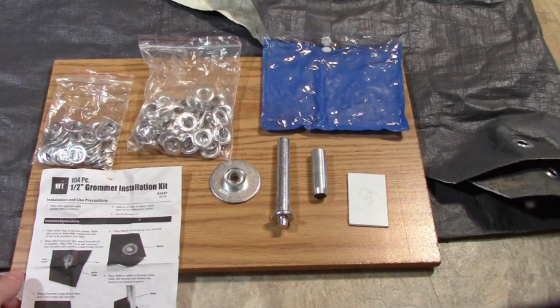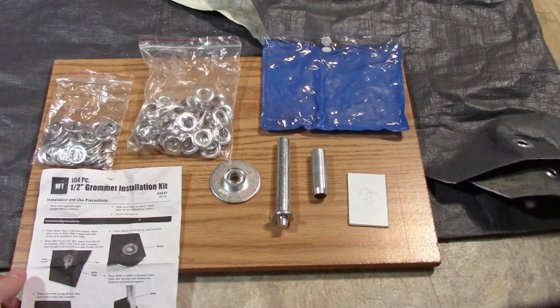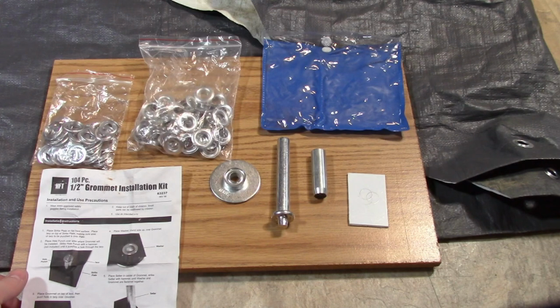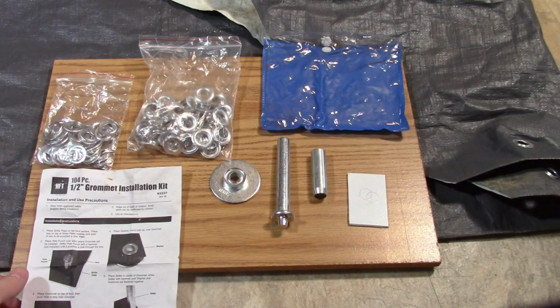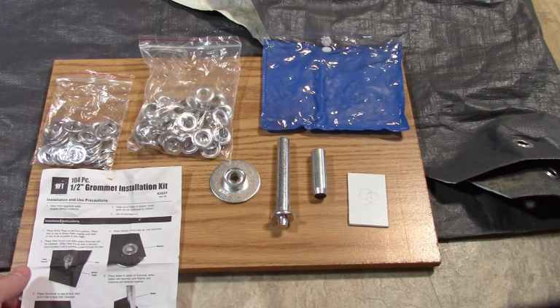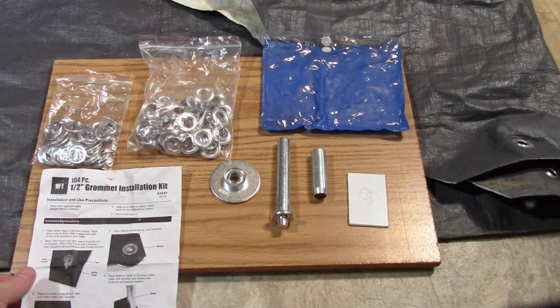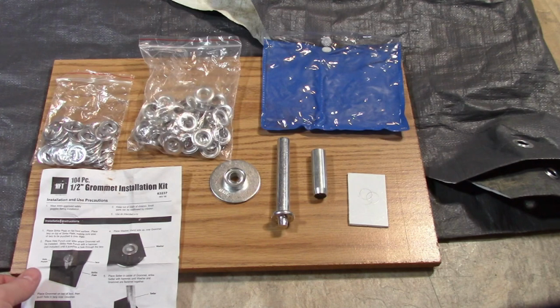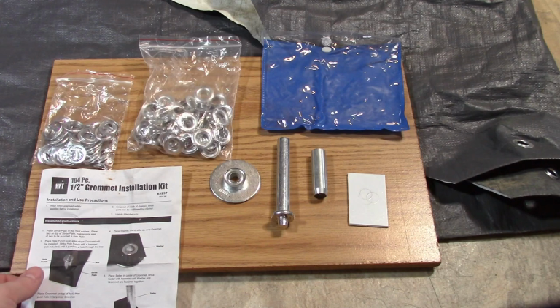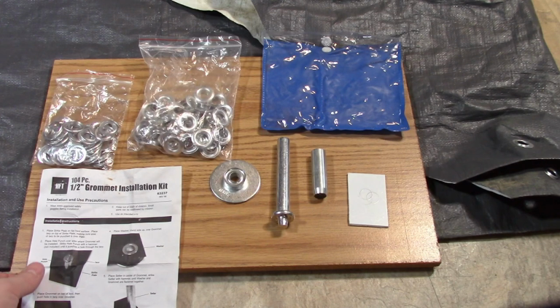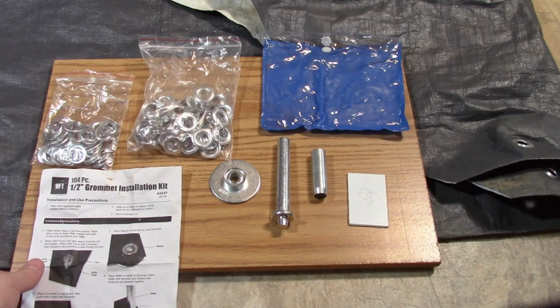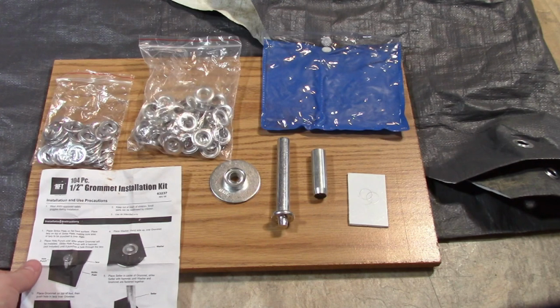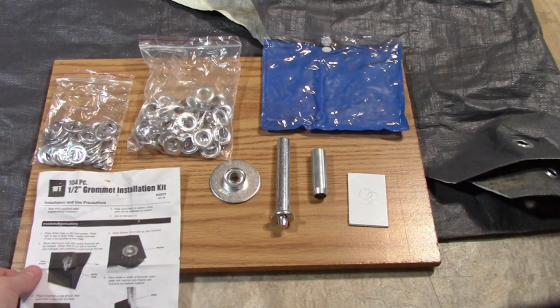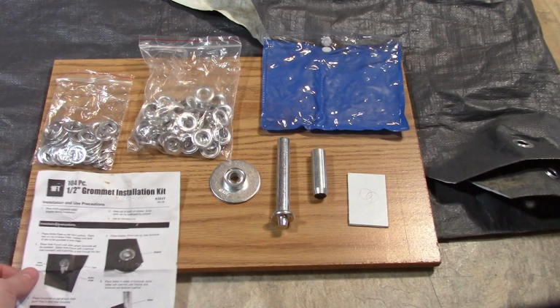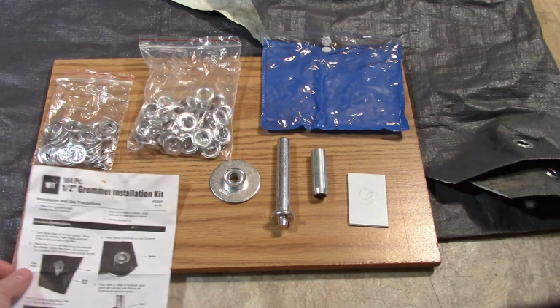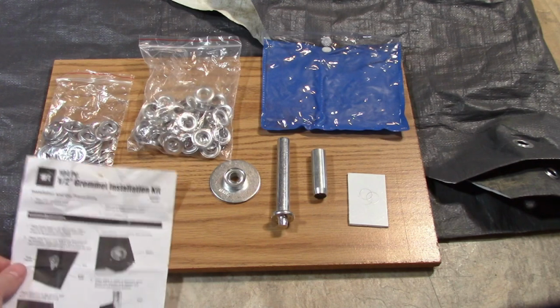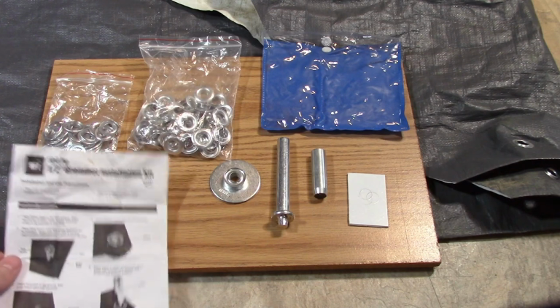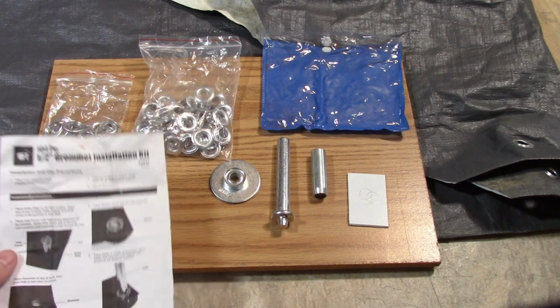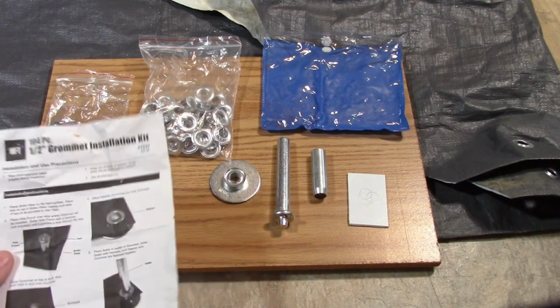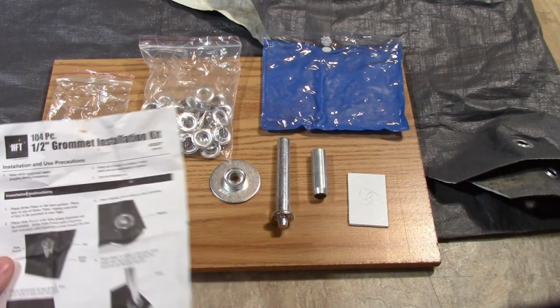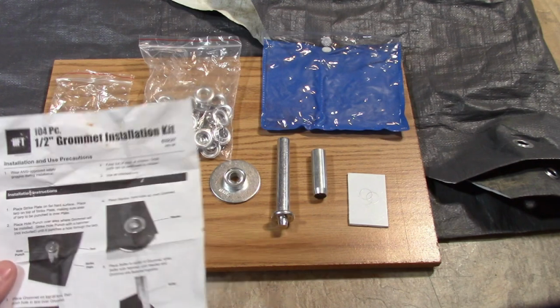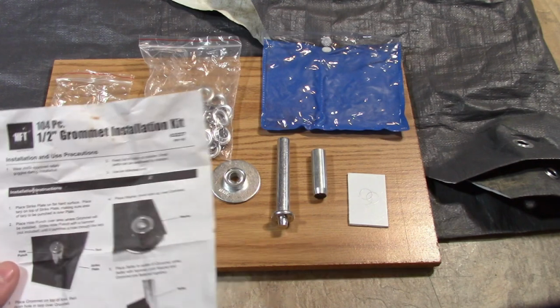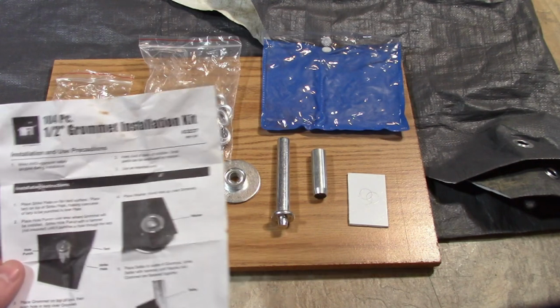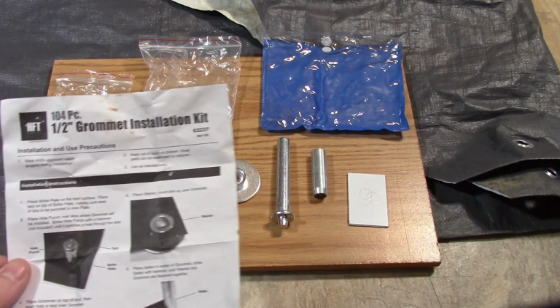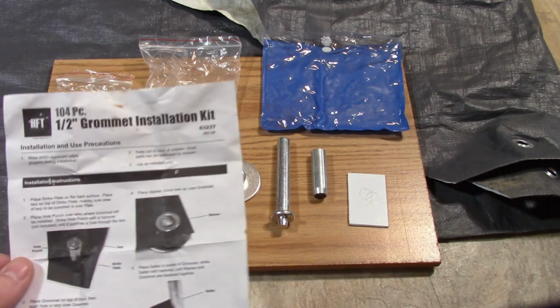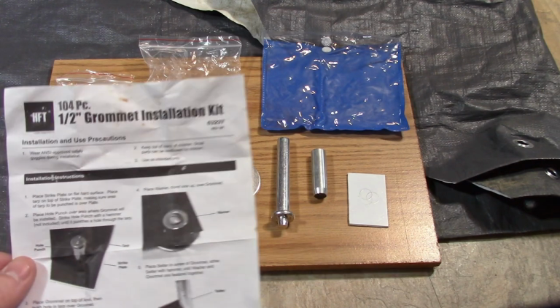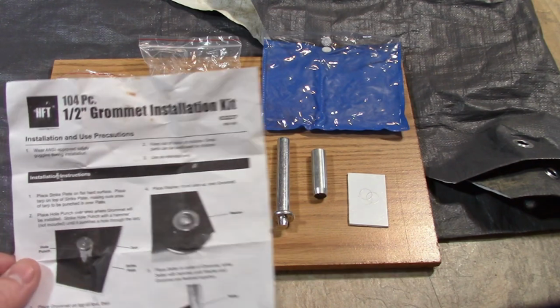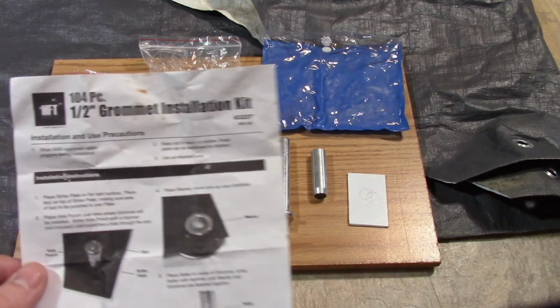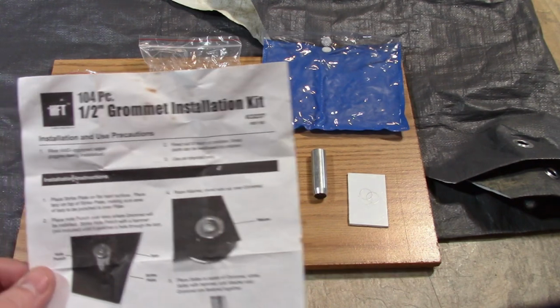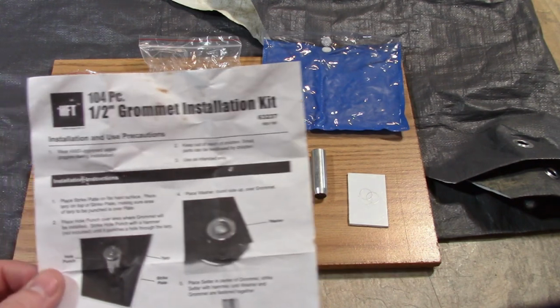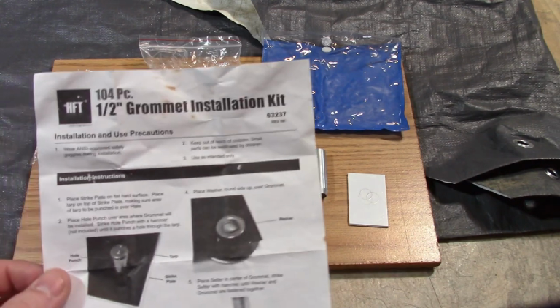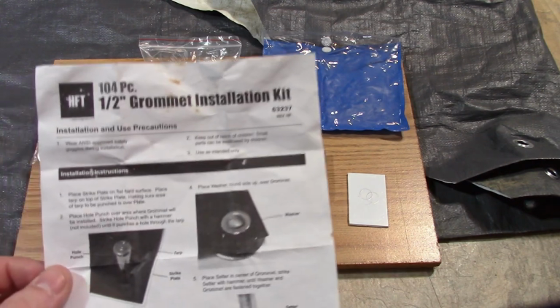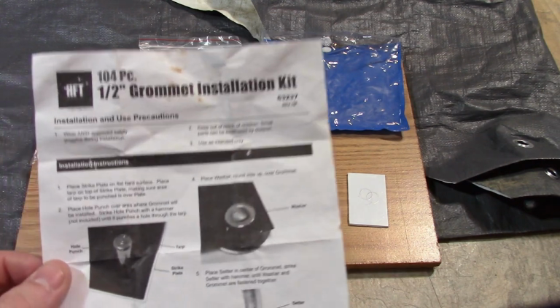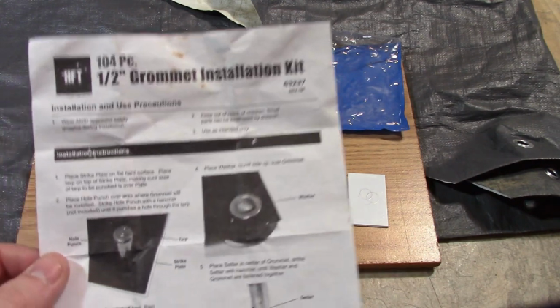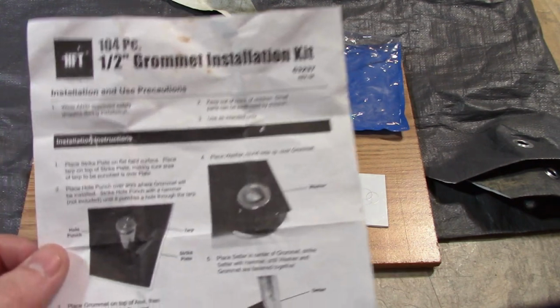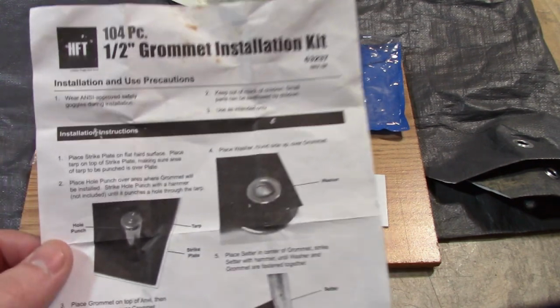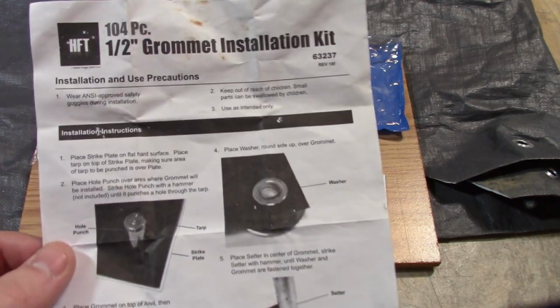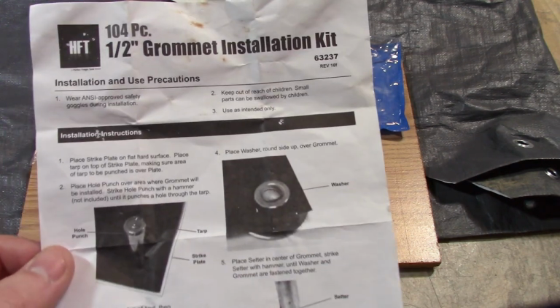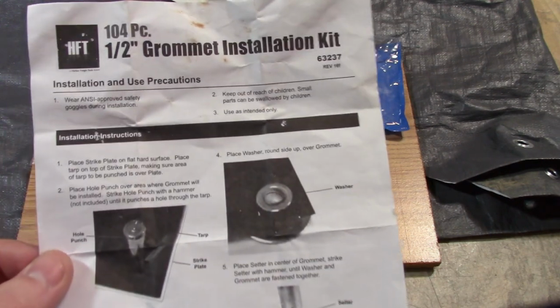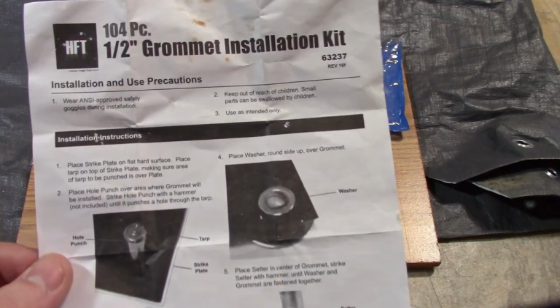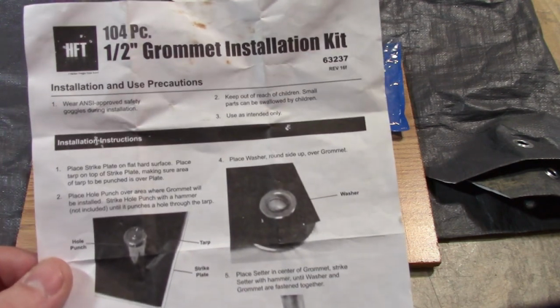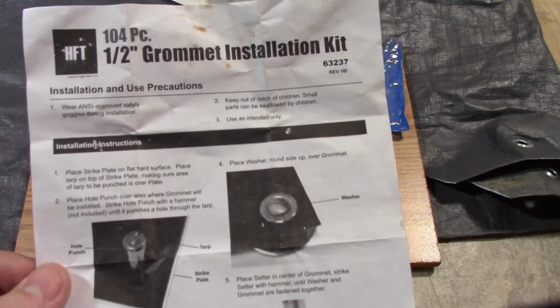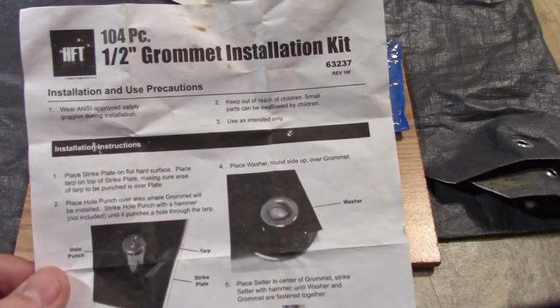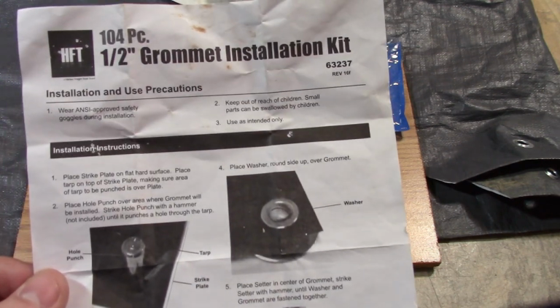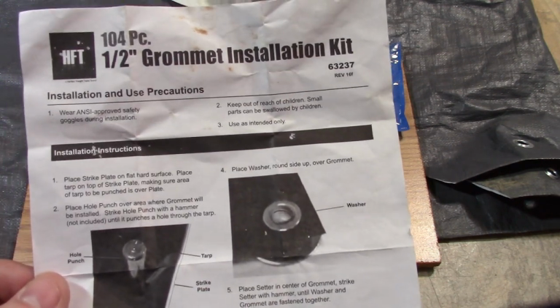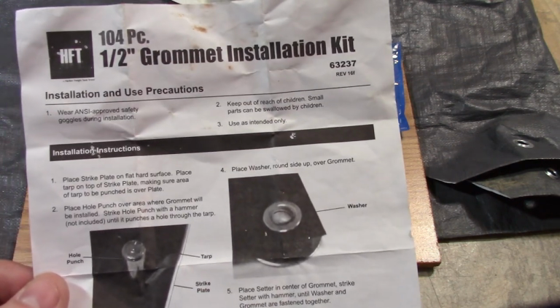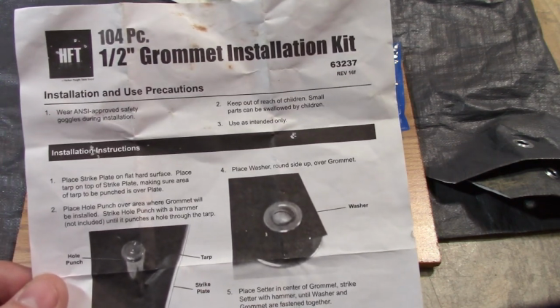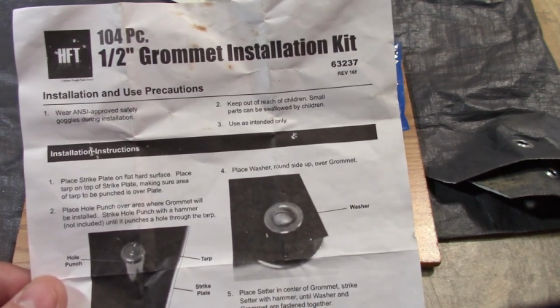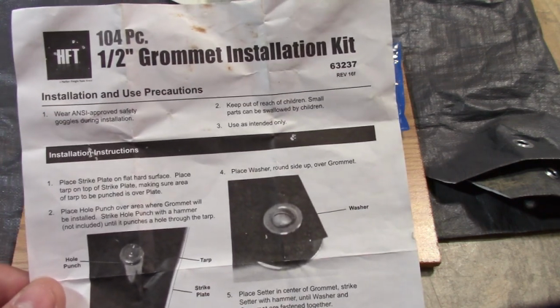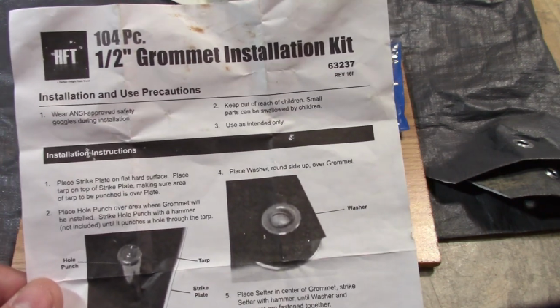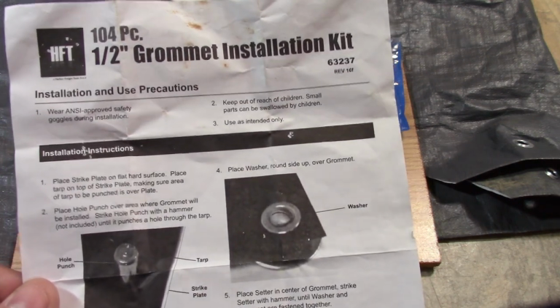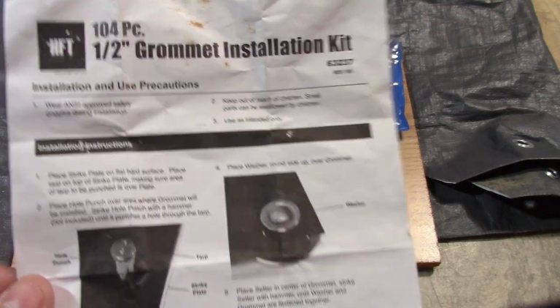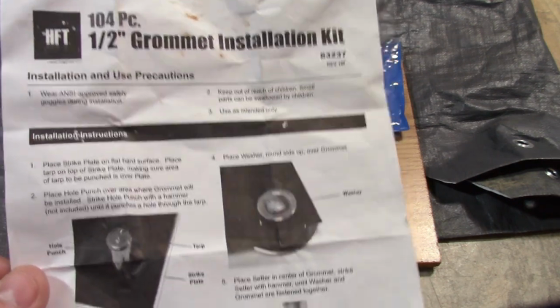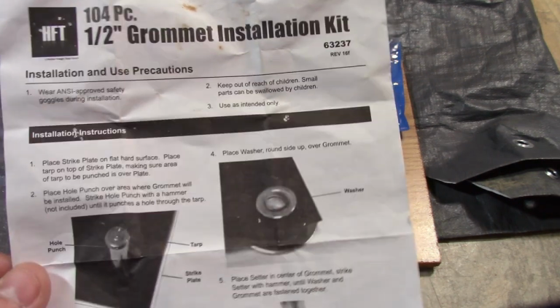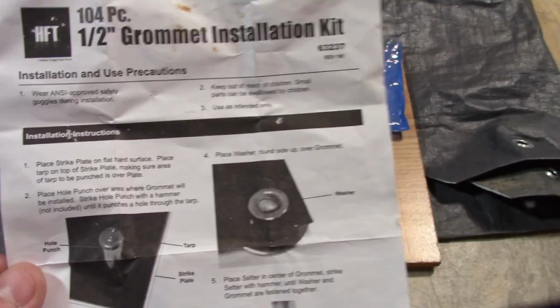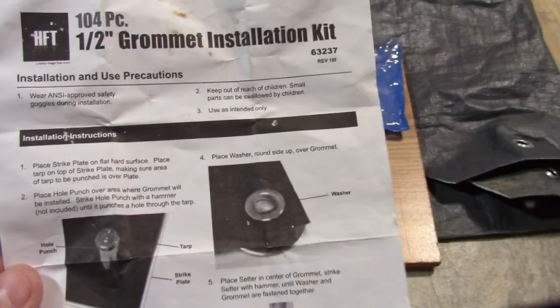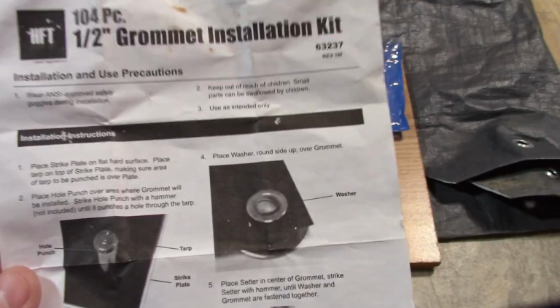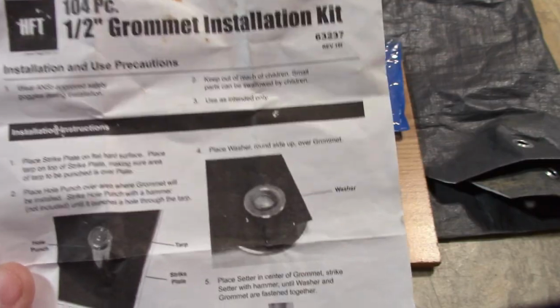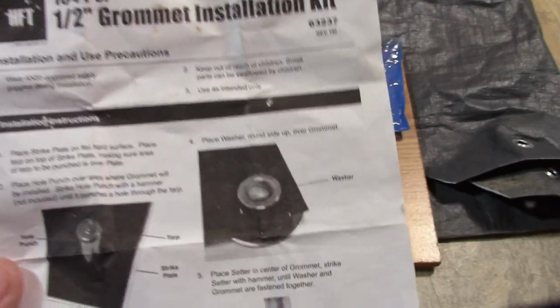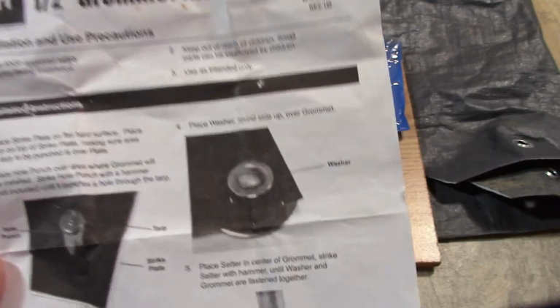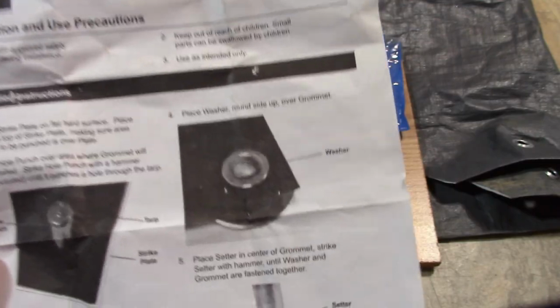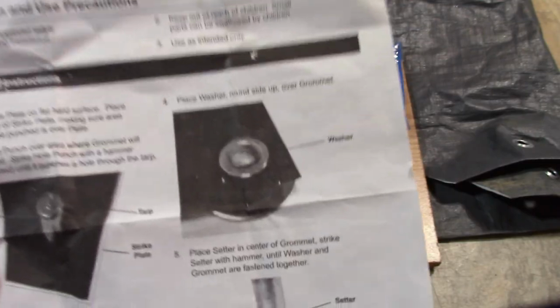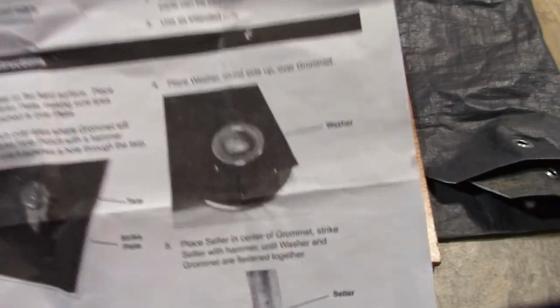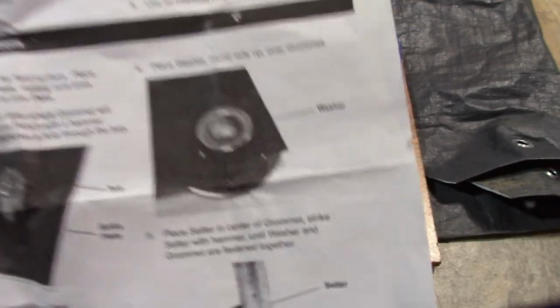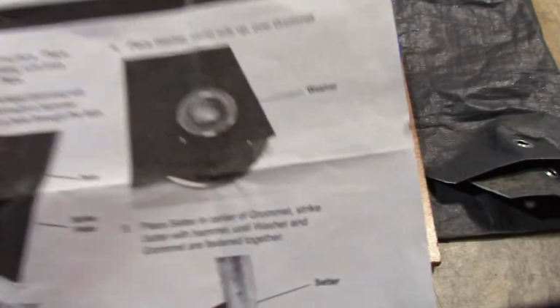Hey there, YouTube. Today I'm going to show you how to use the 104-piece, half-inch grommet installation kit from Harbor Freight.